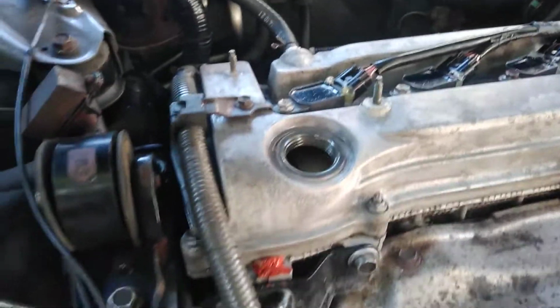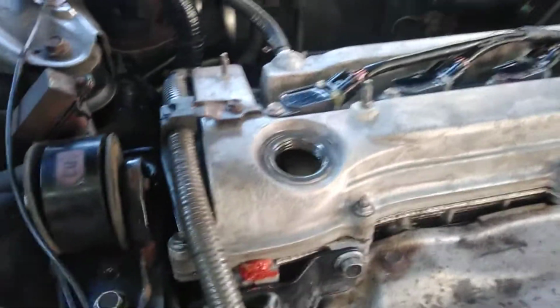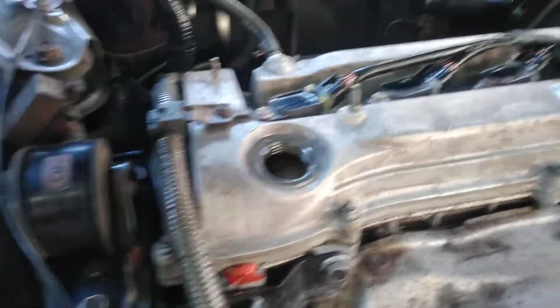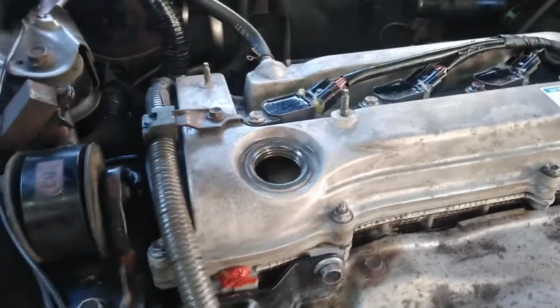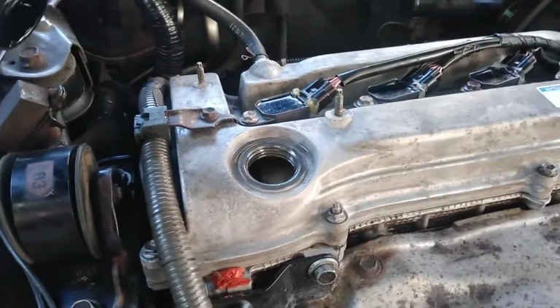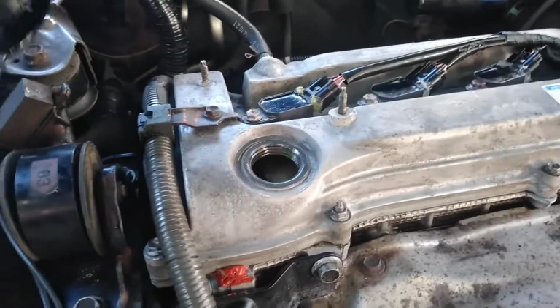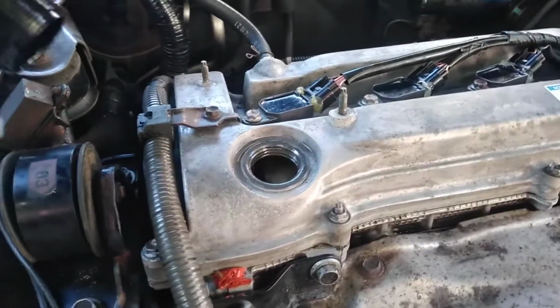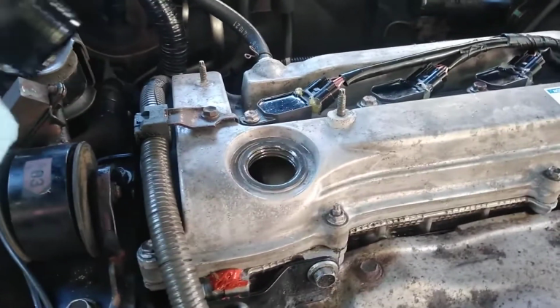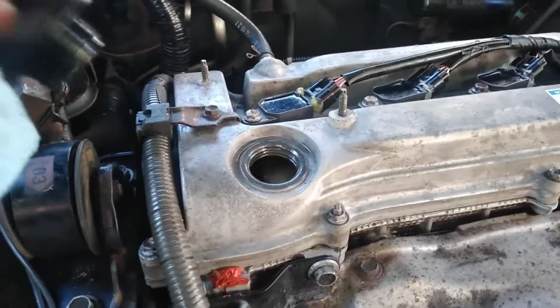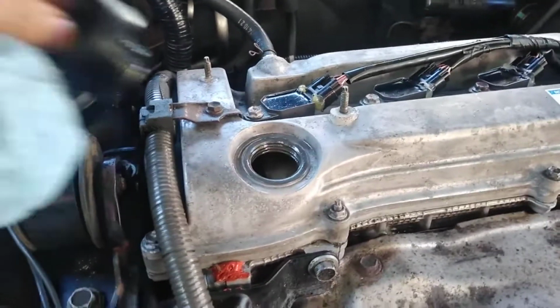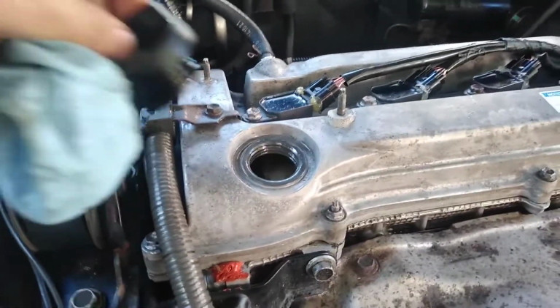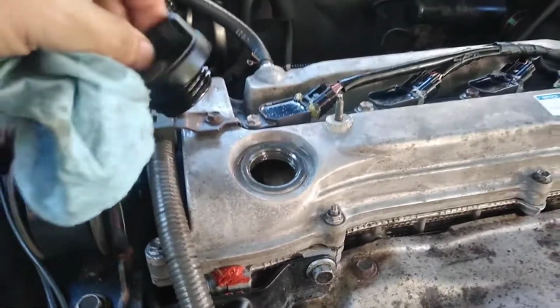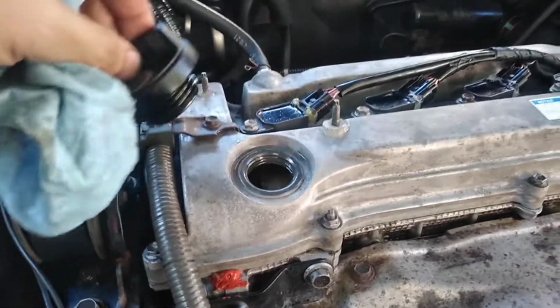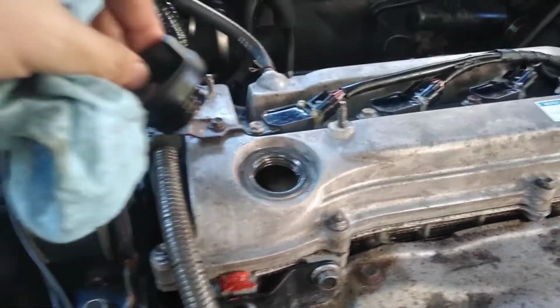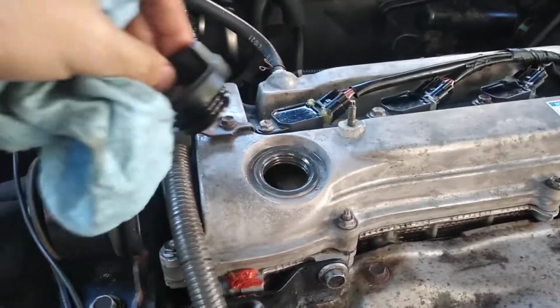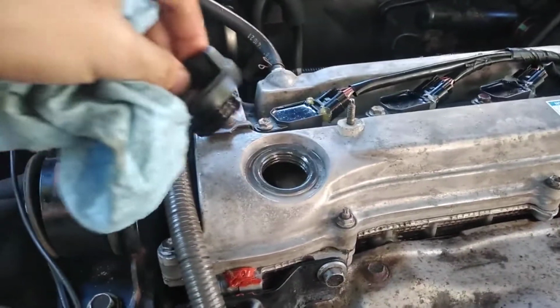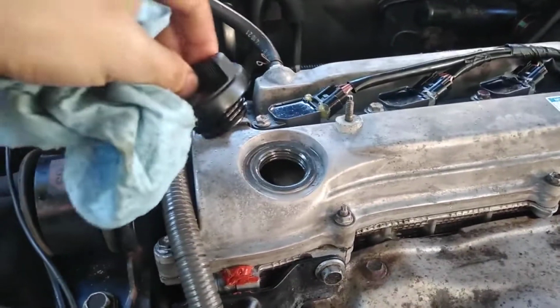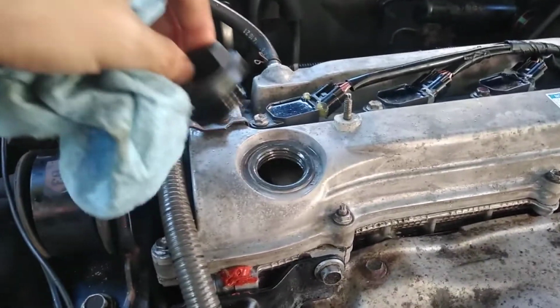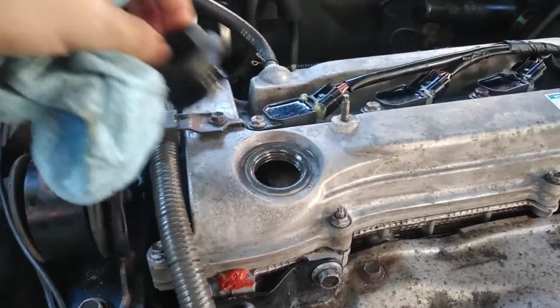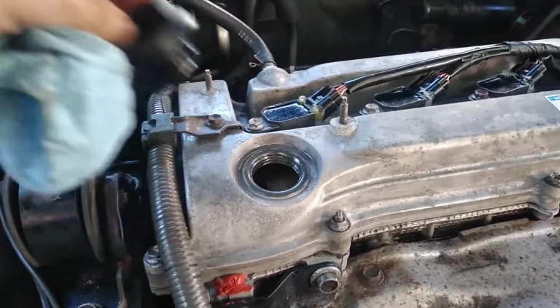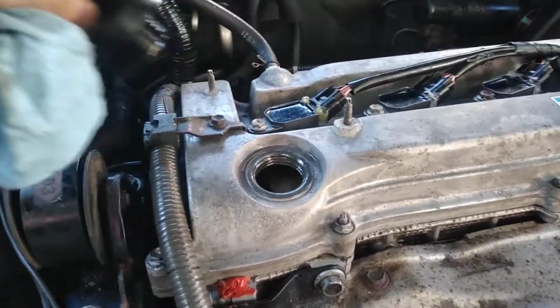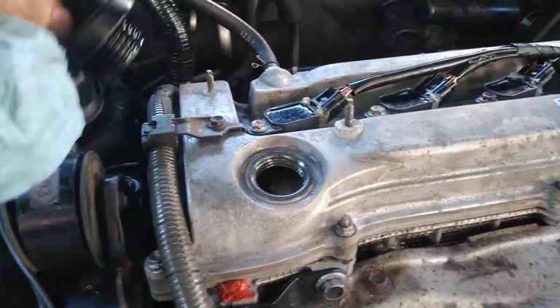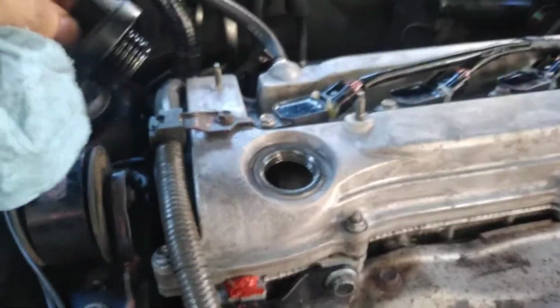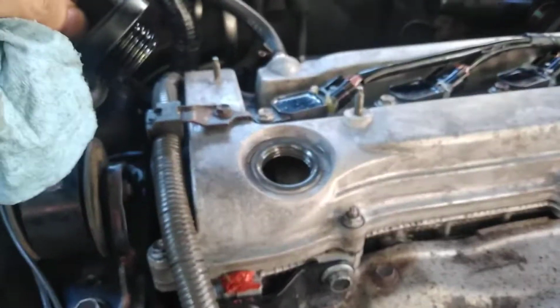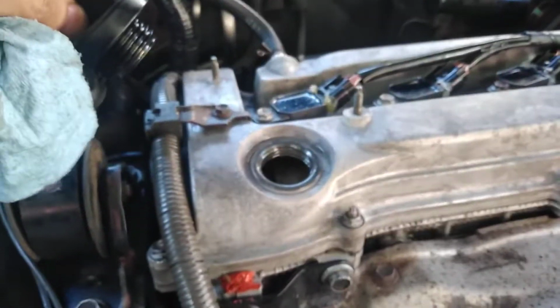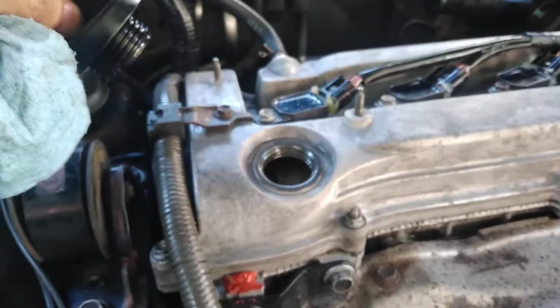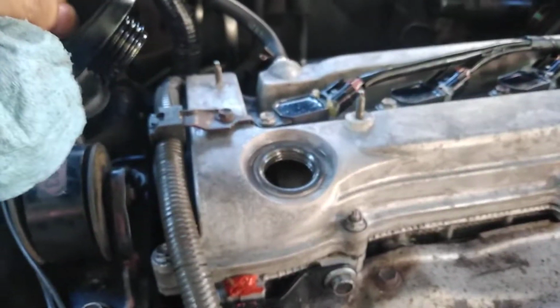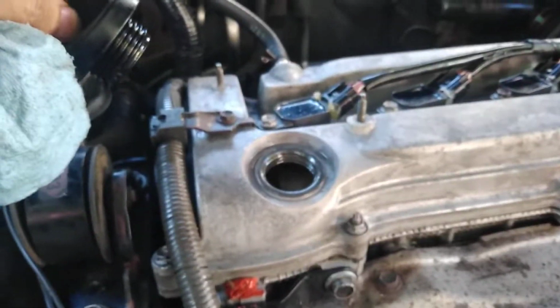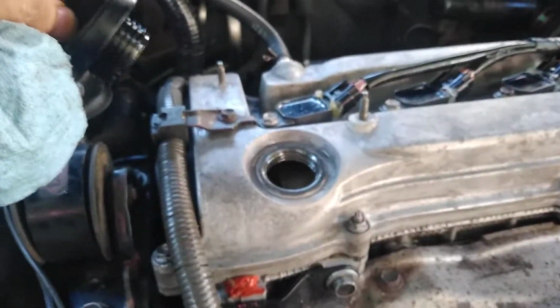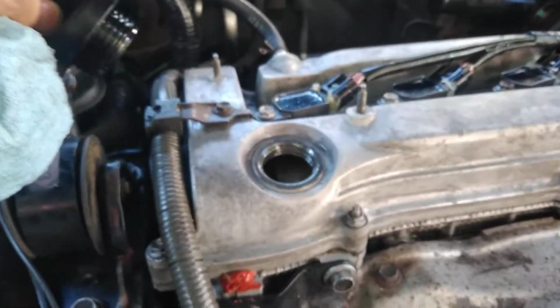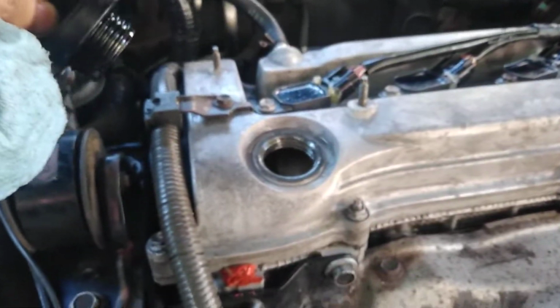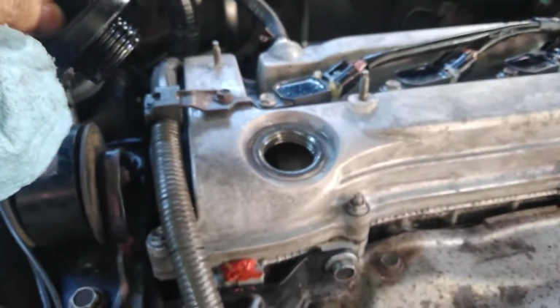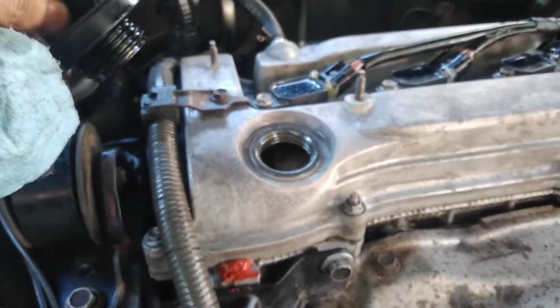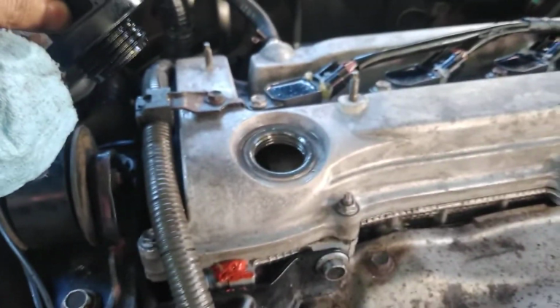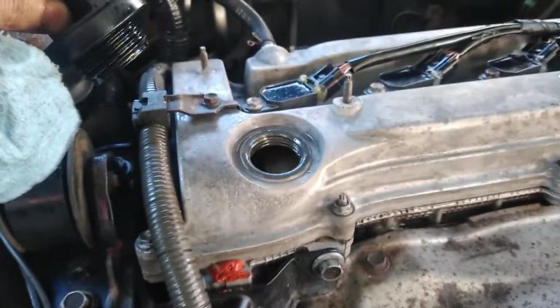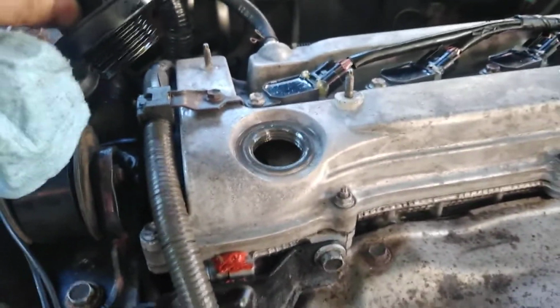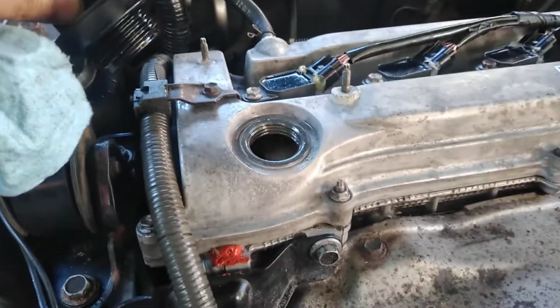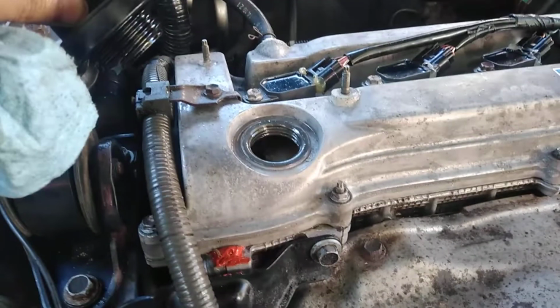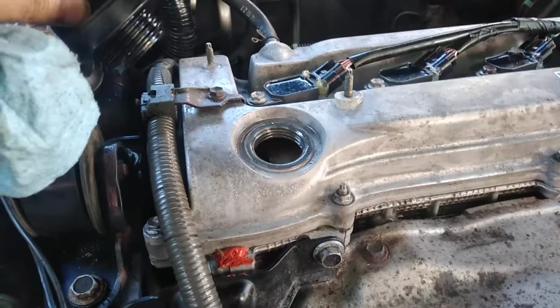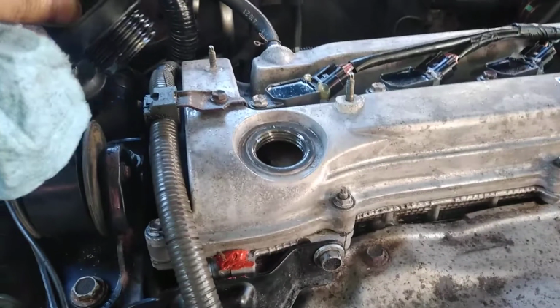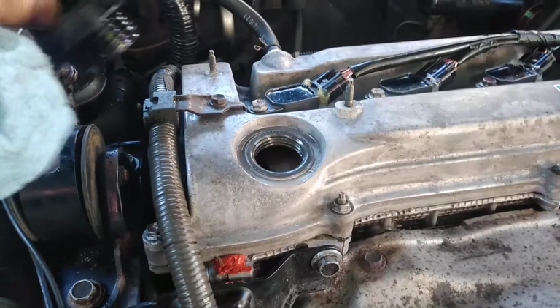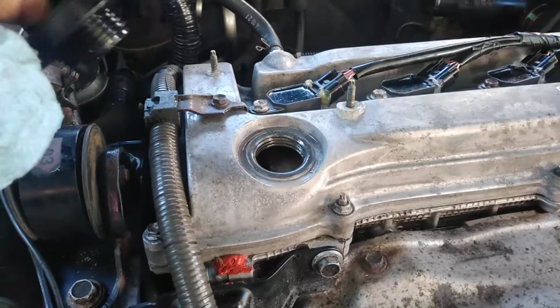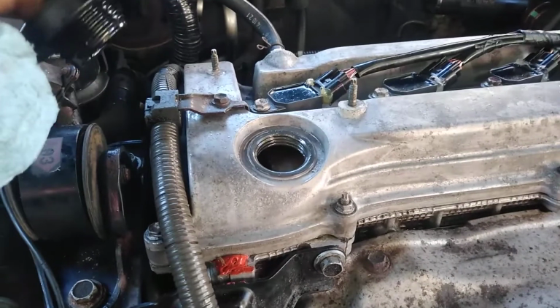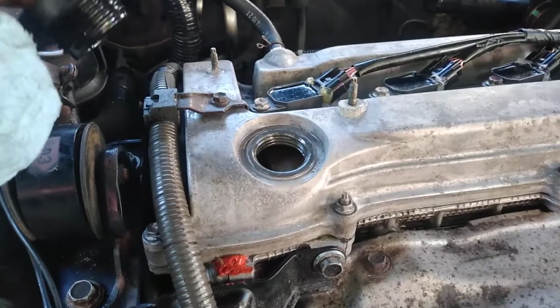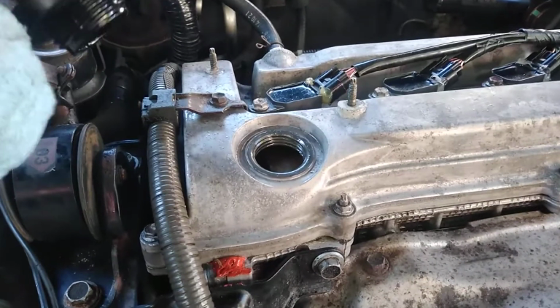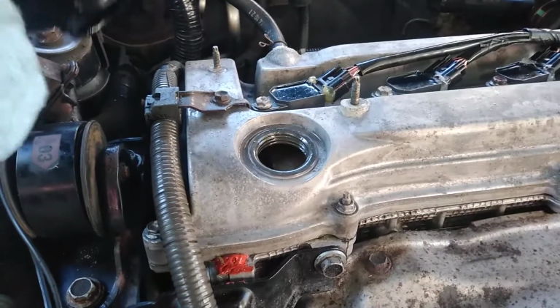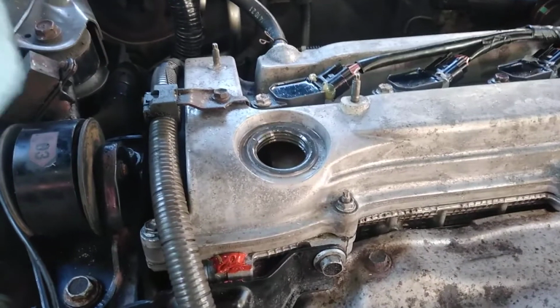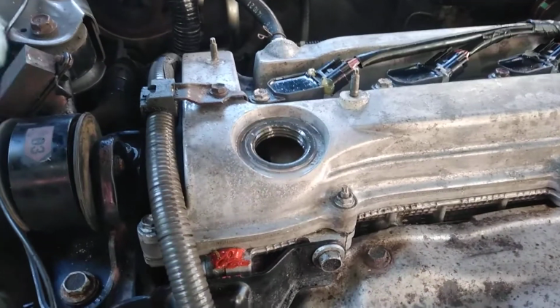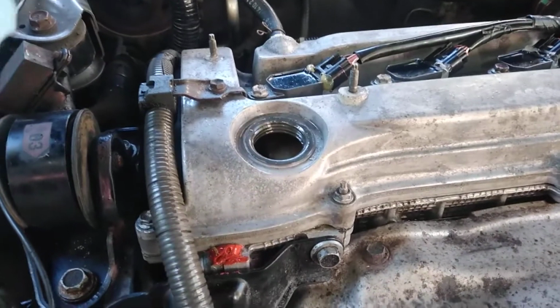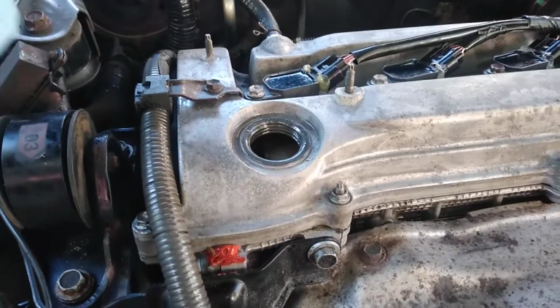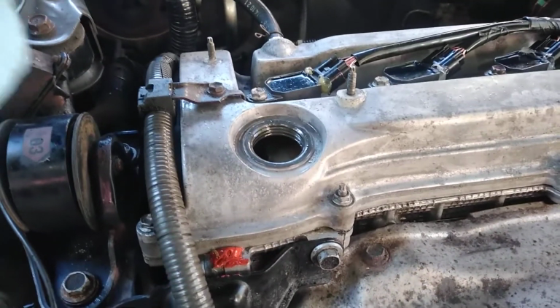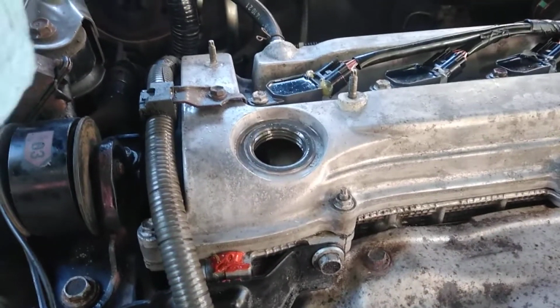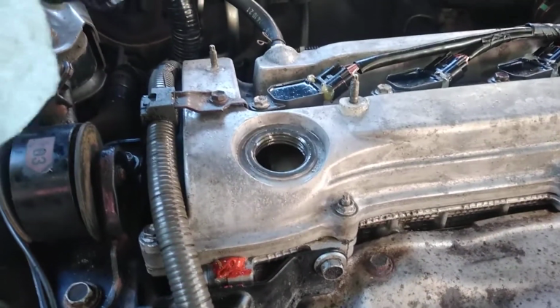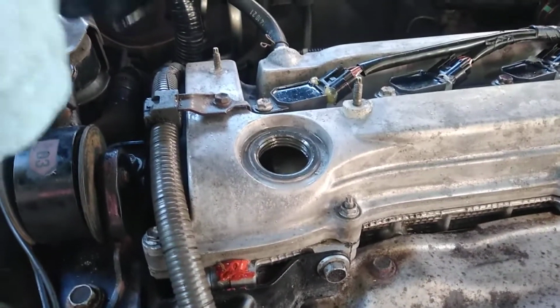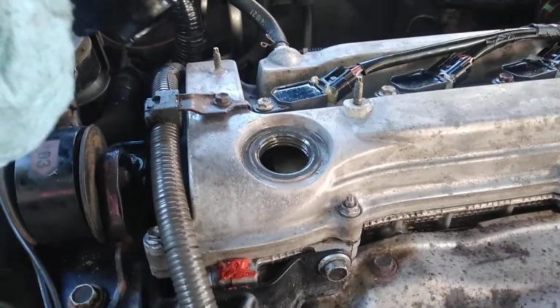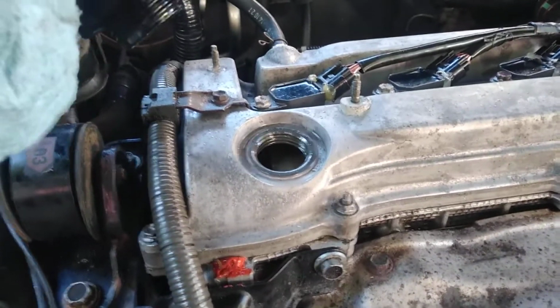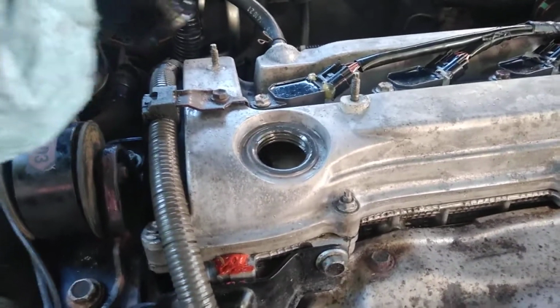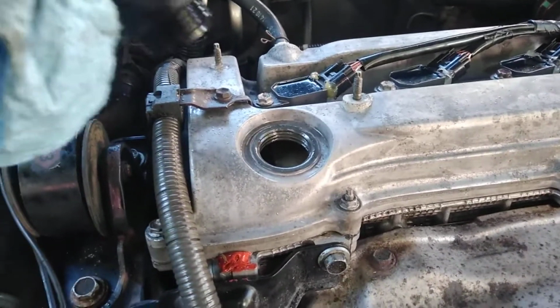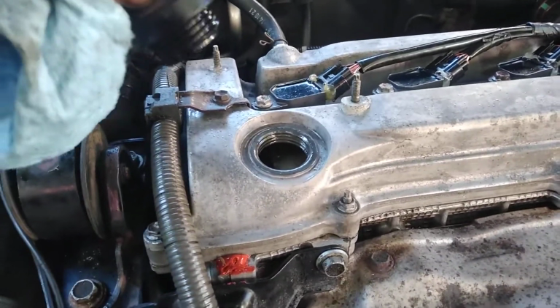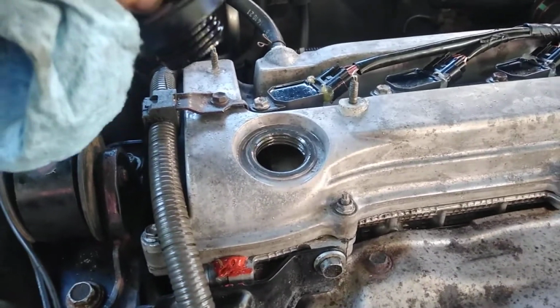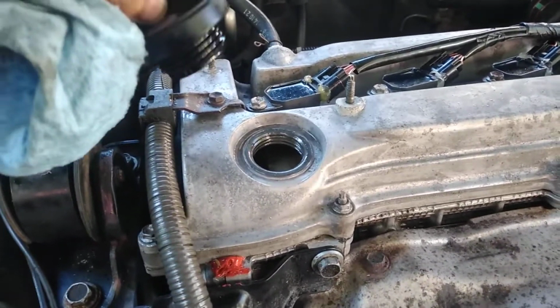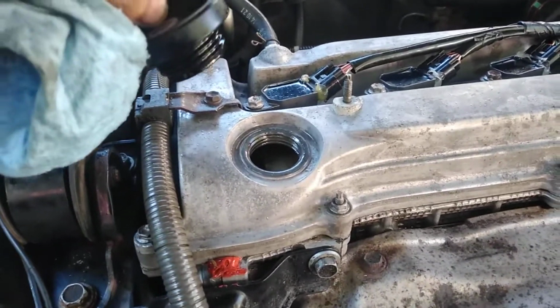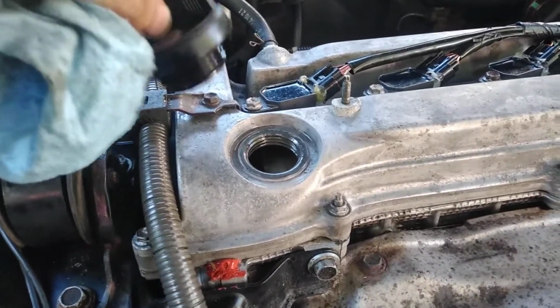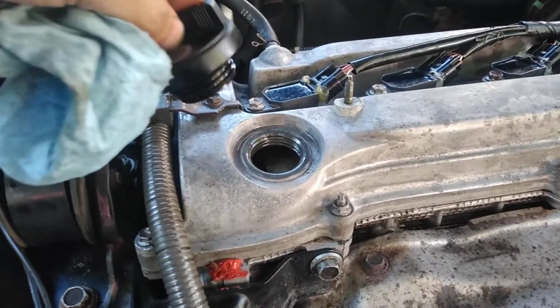So yeah, I'm not sure what this is, but I just want to know if anybody knows what that is. Thanks.